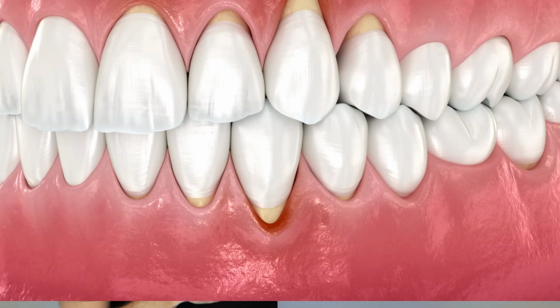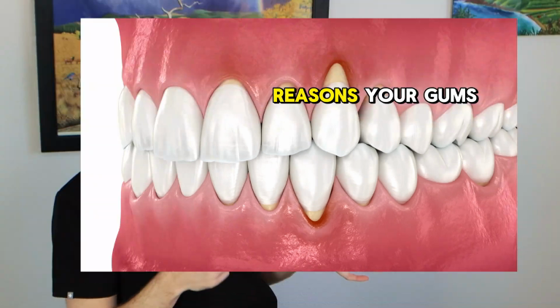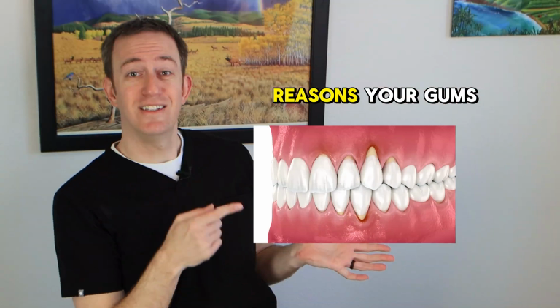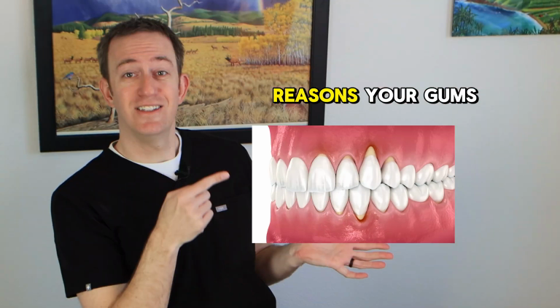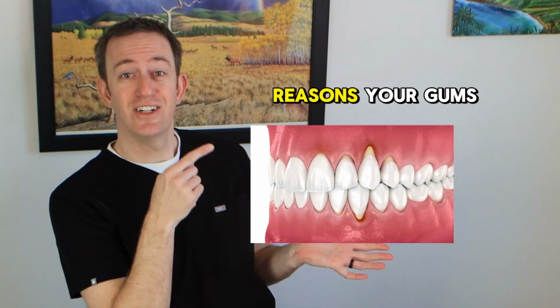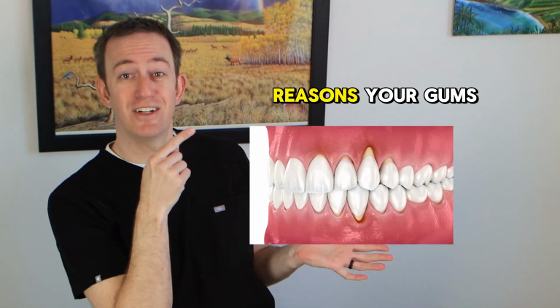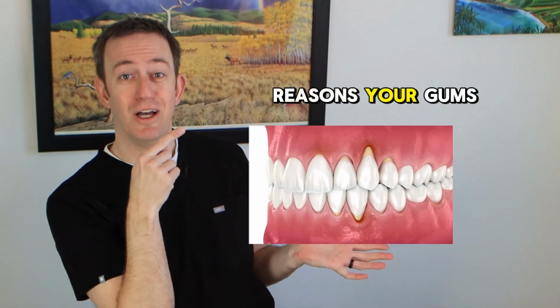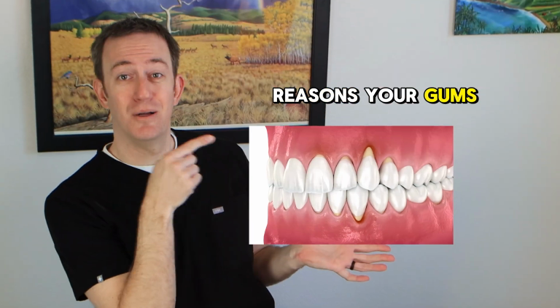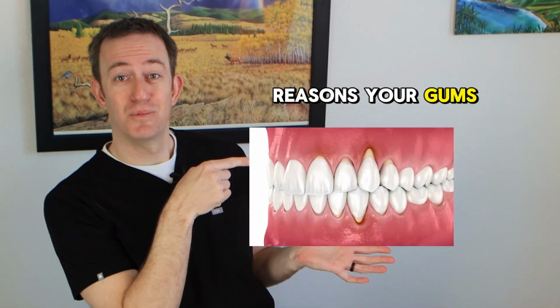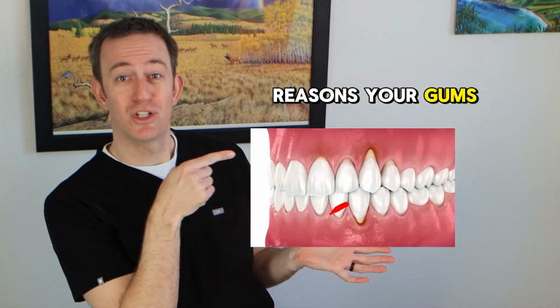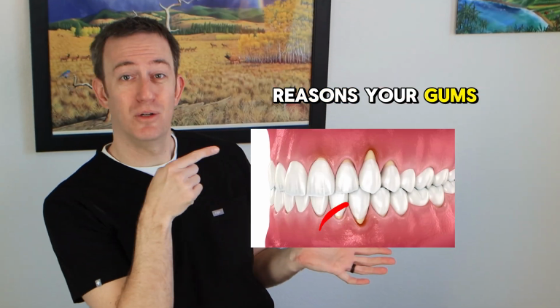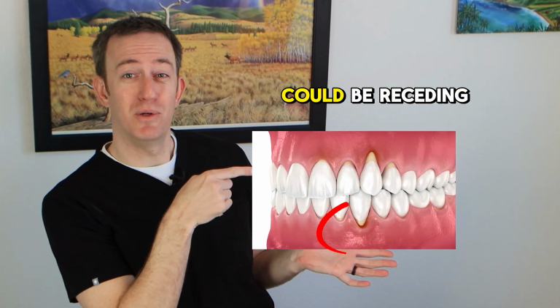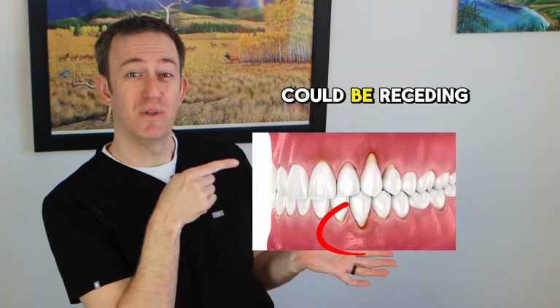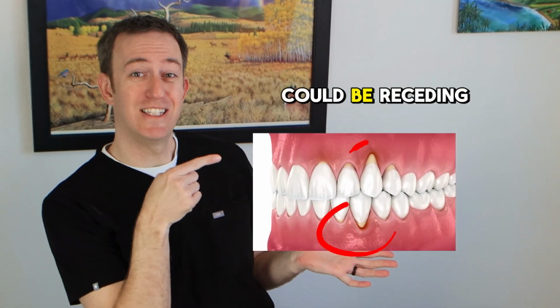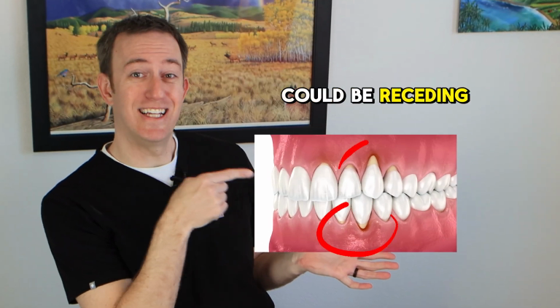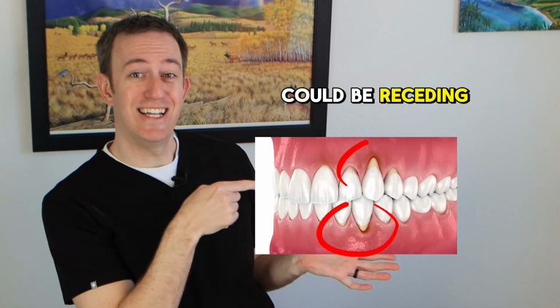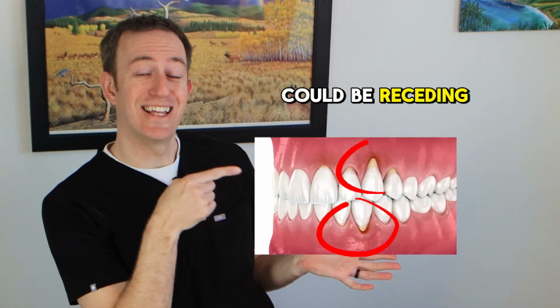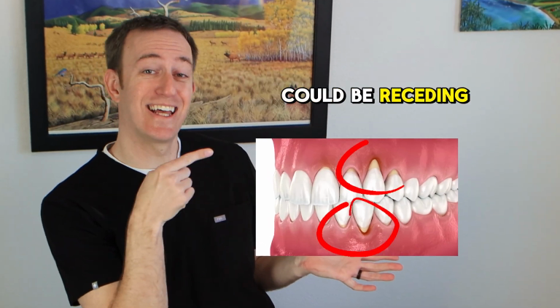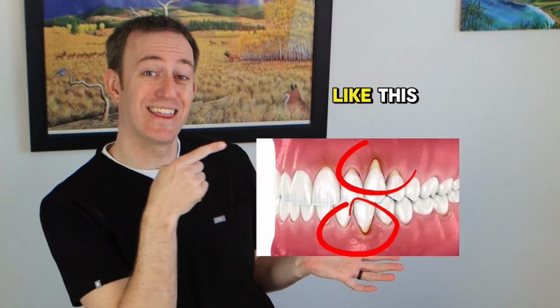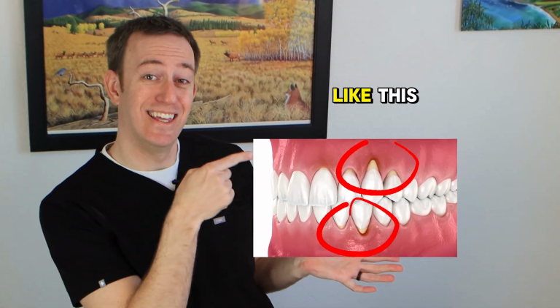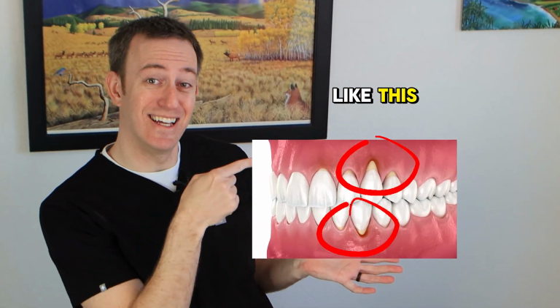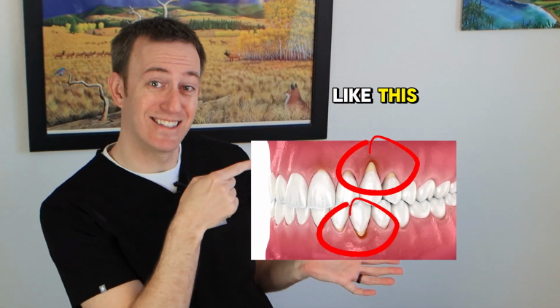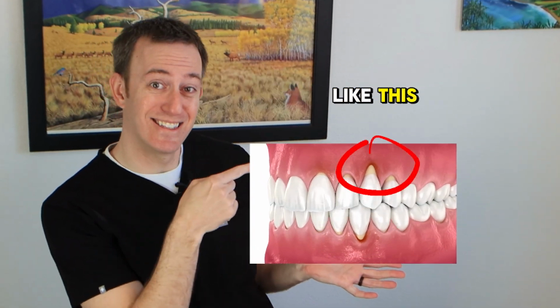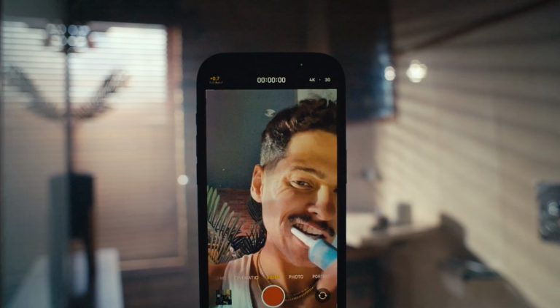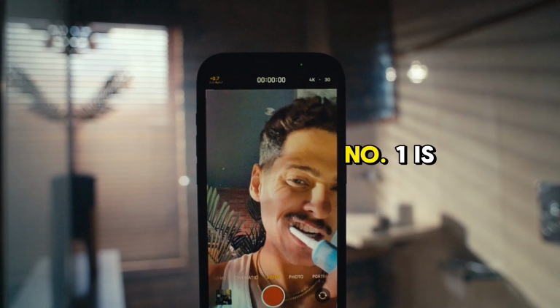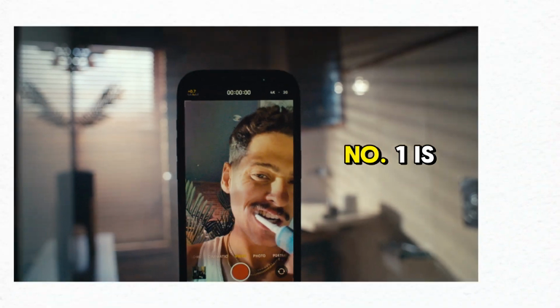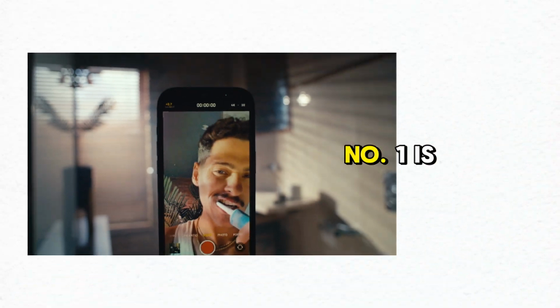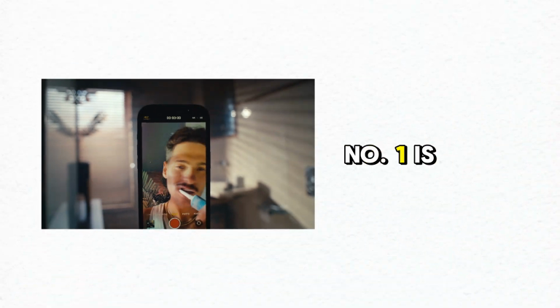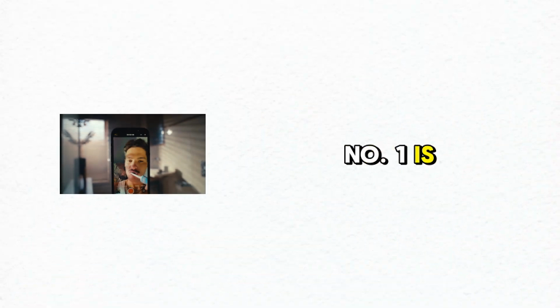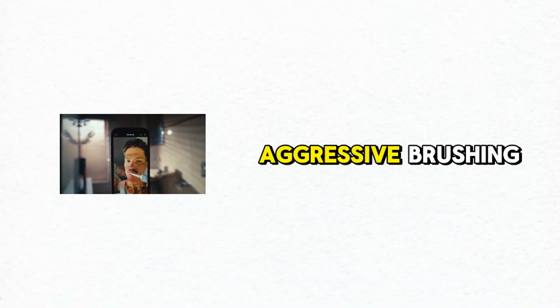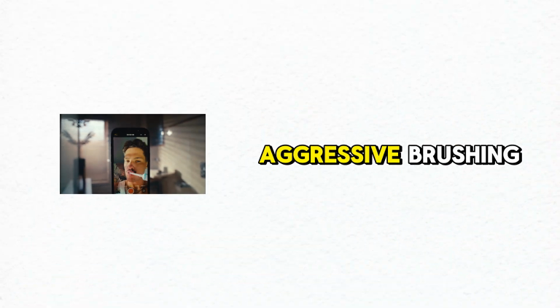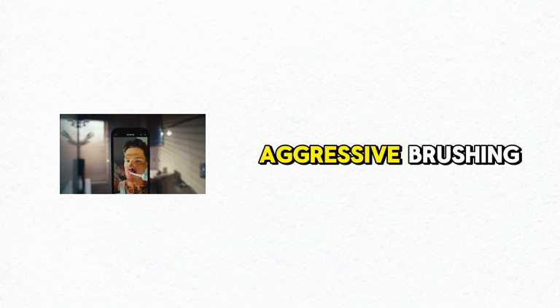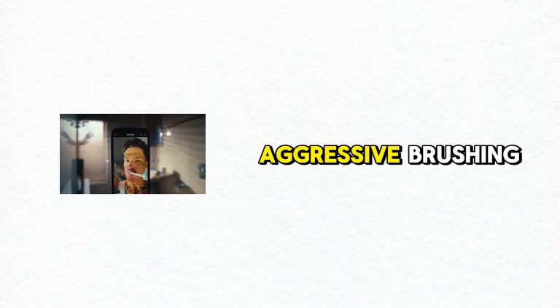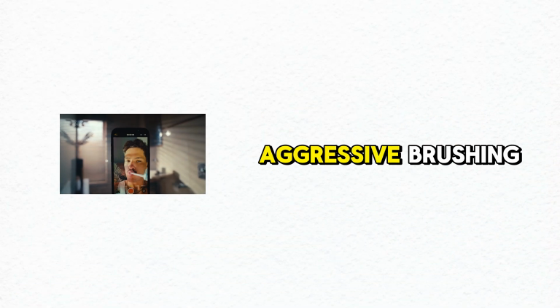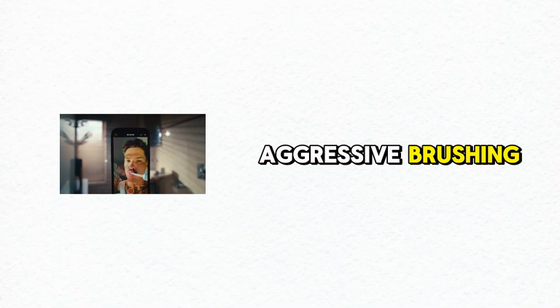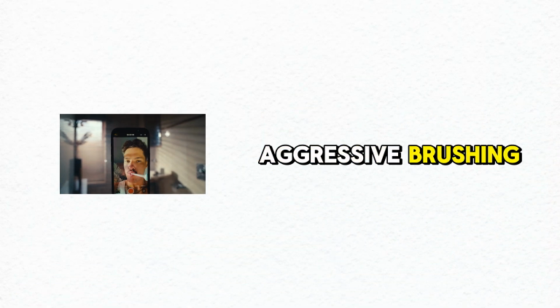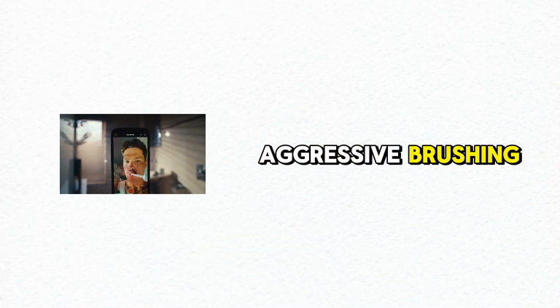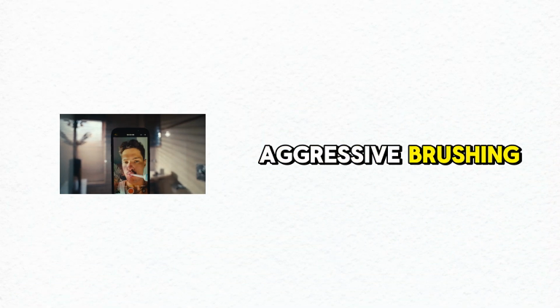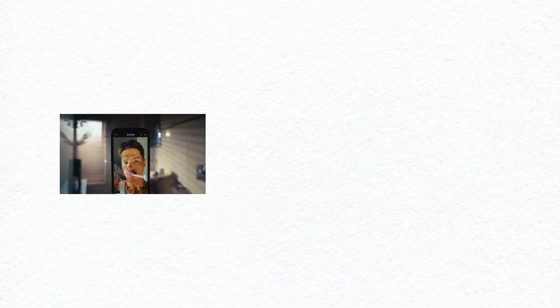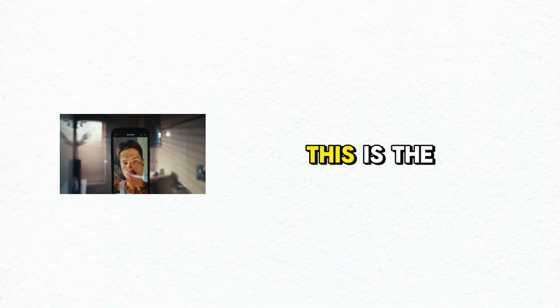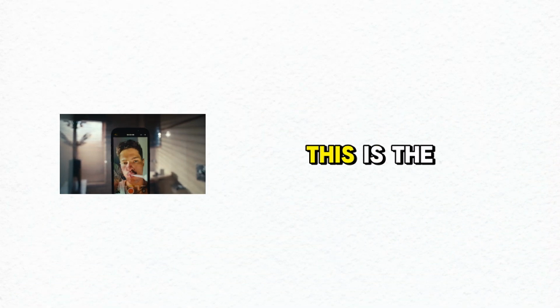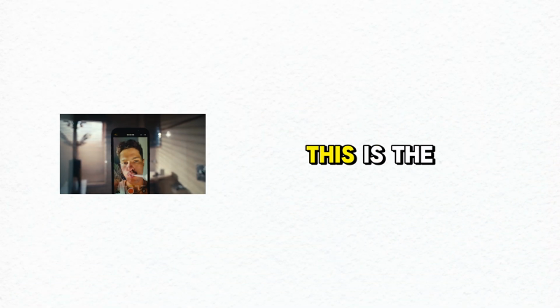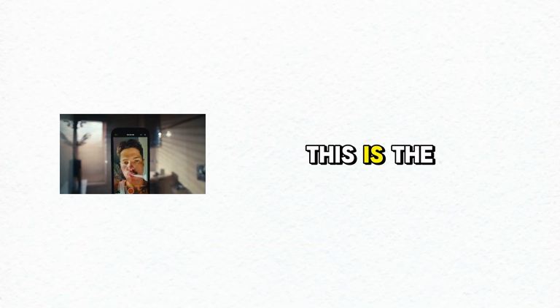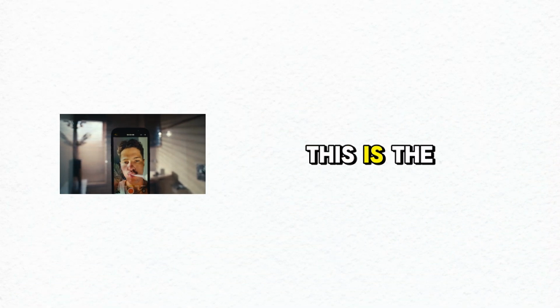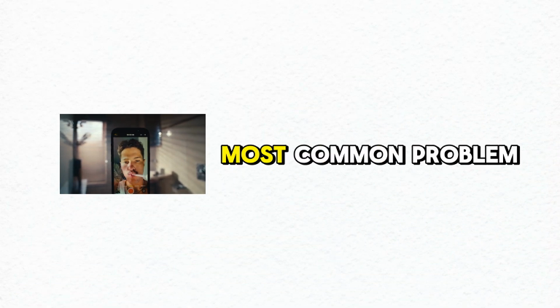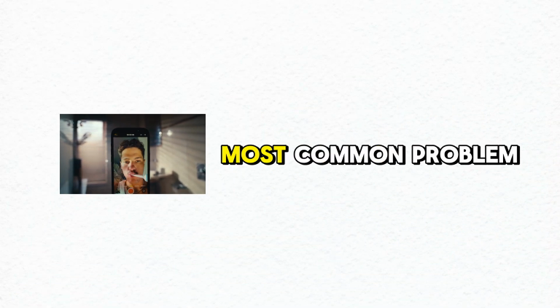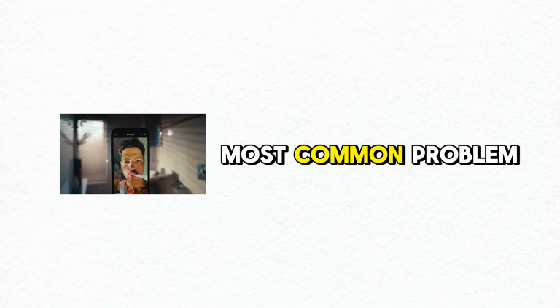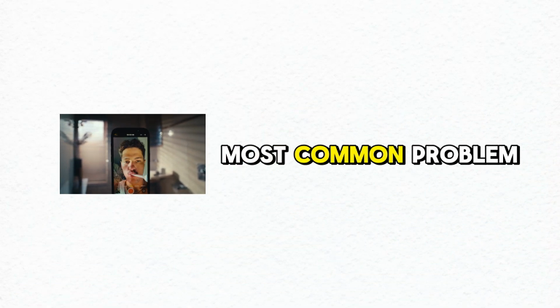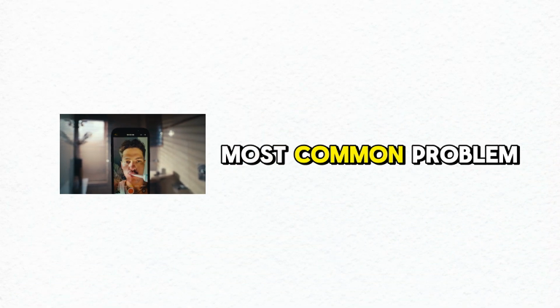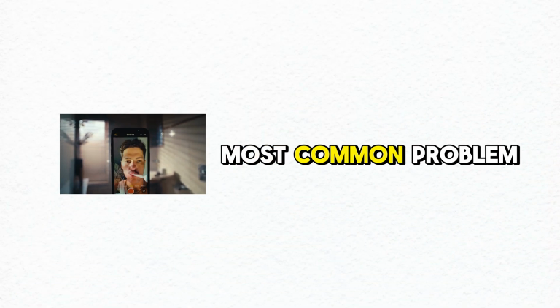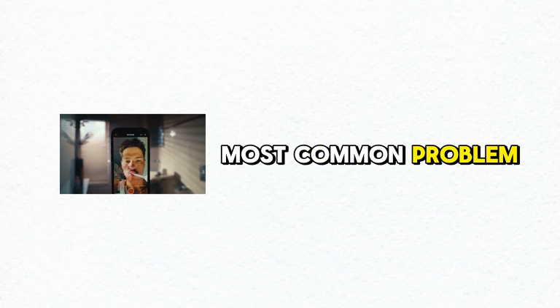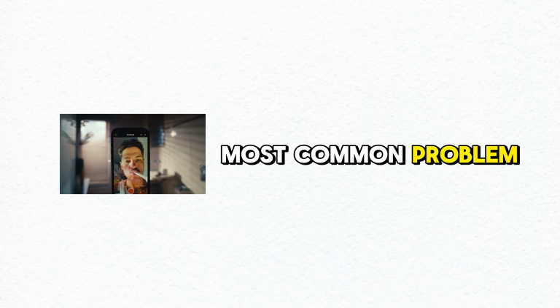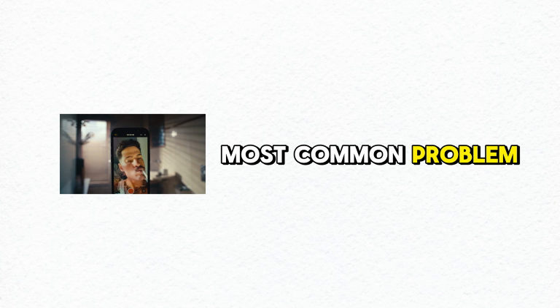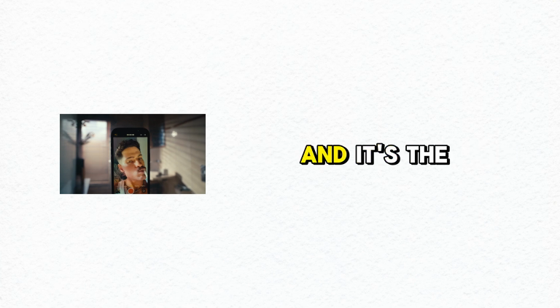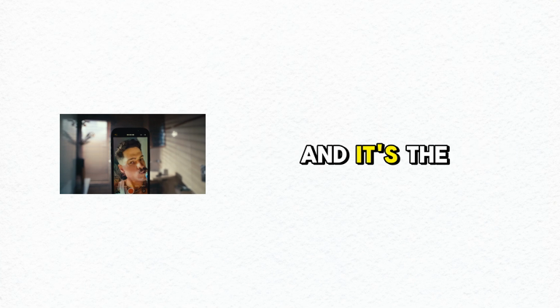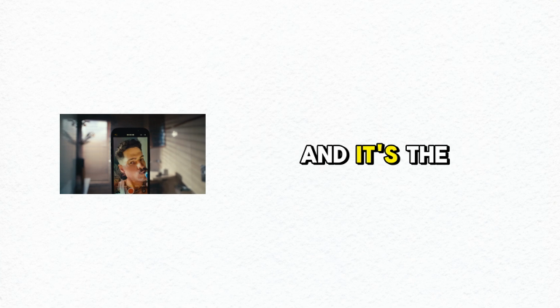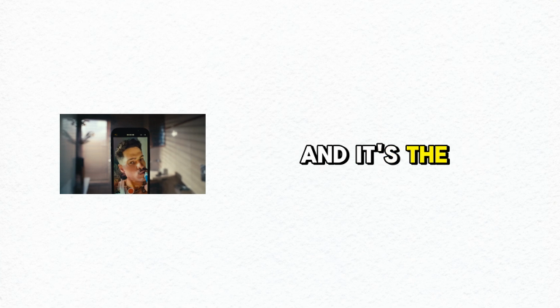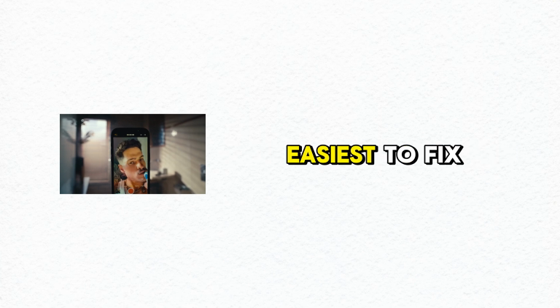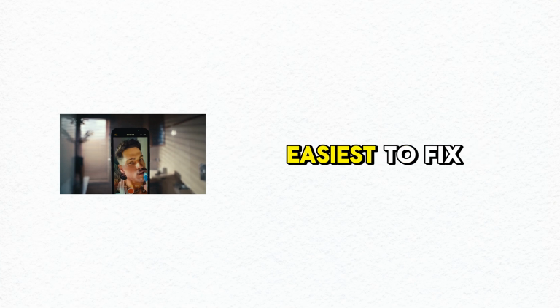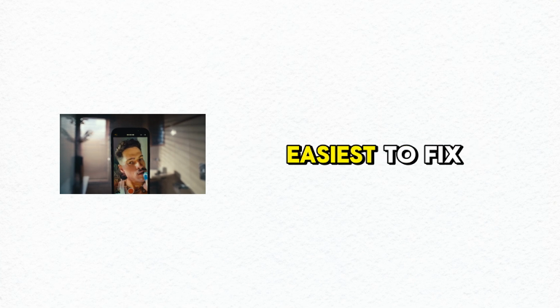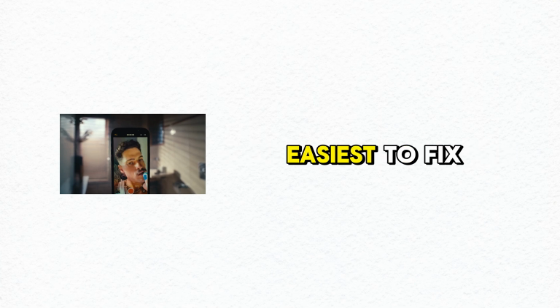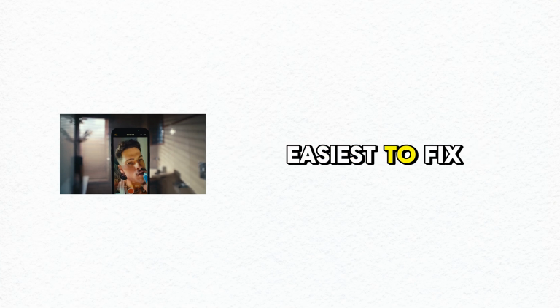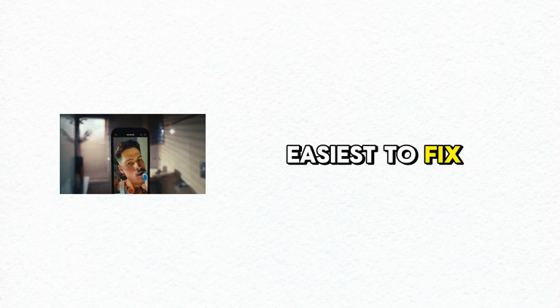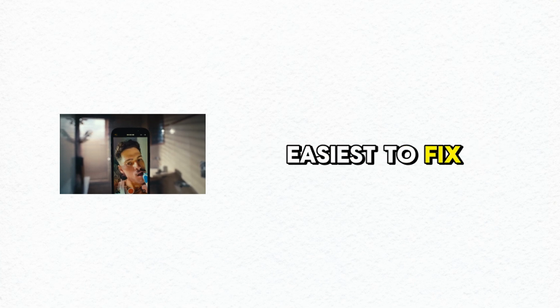Reasons your gums could be receding like this. Number one is aggressive brushing. This is the most common problem and it's the easiest to fix.